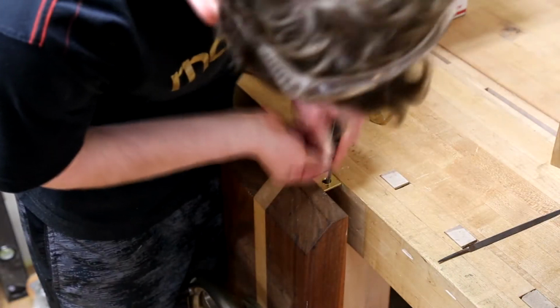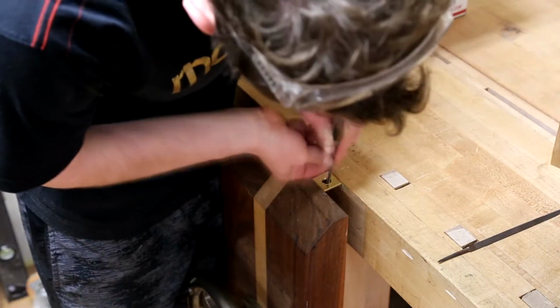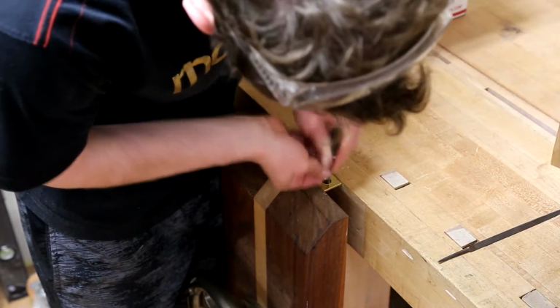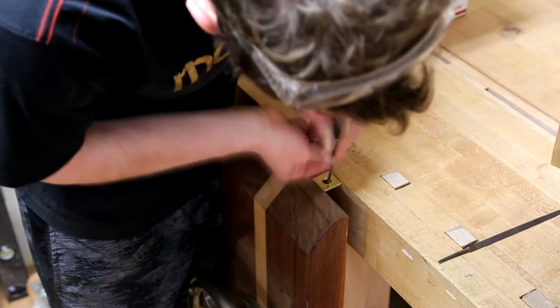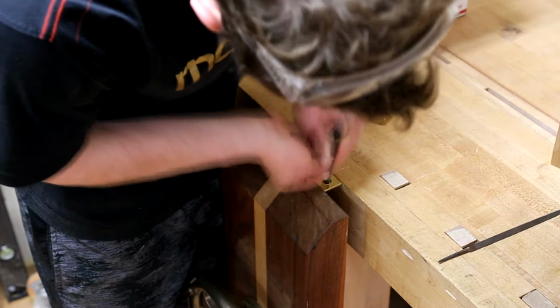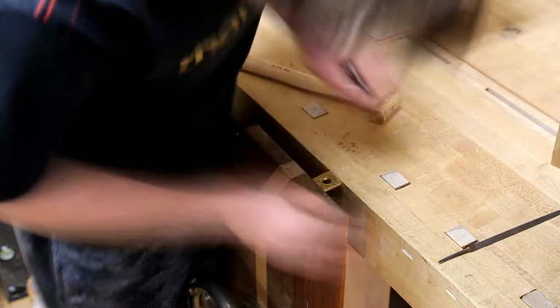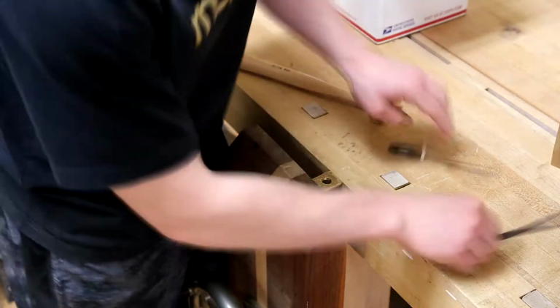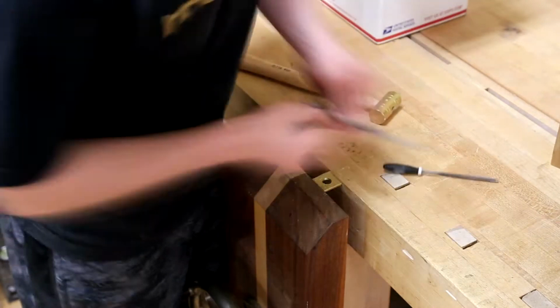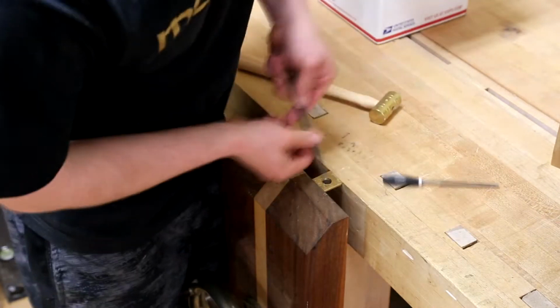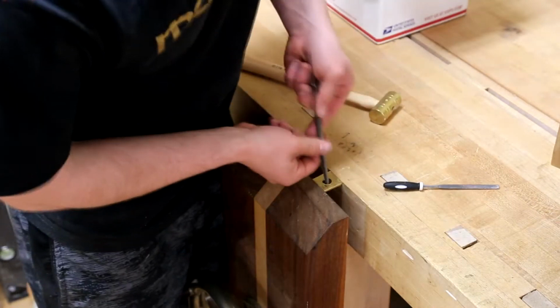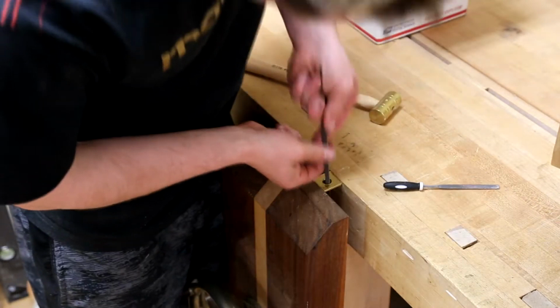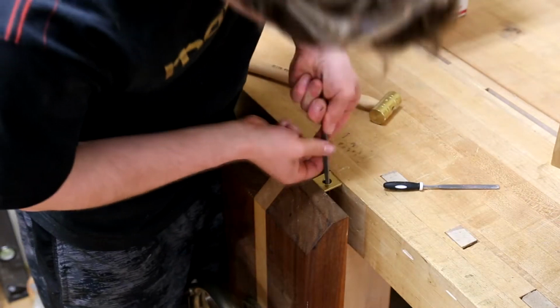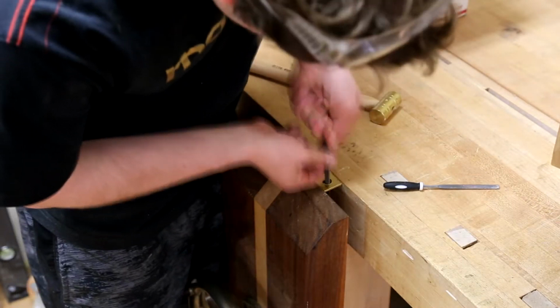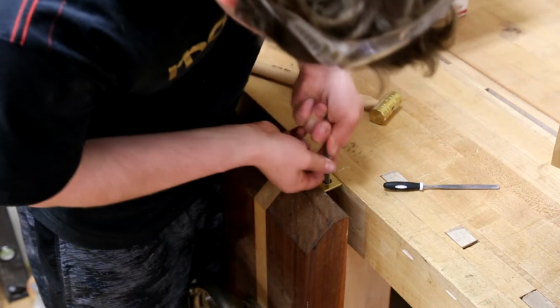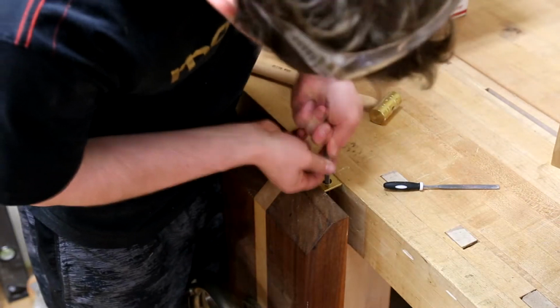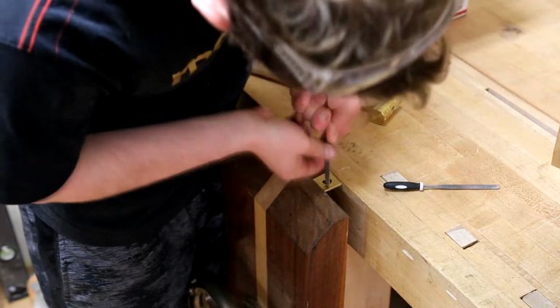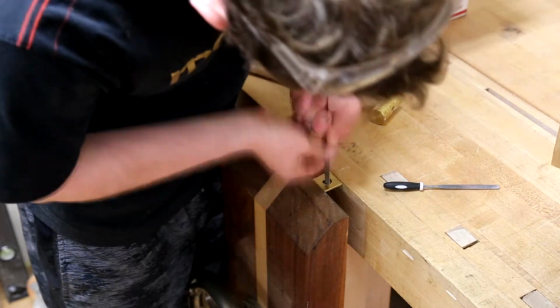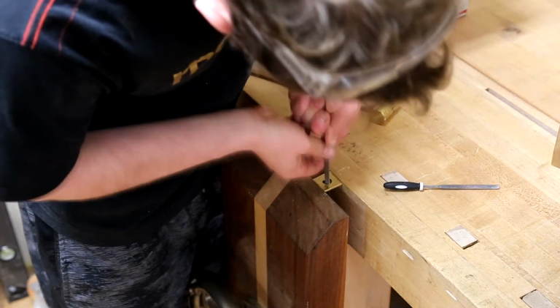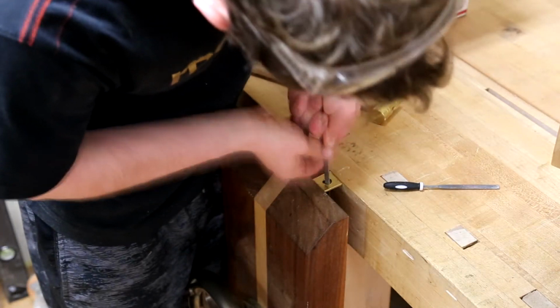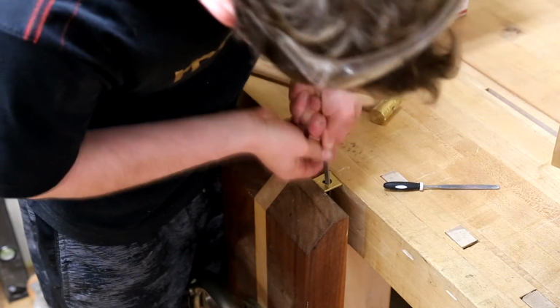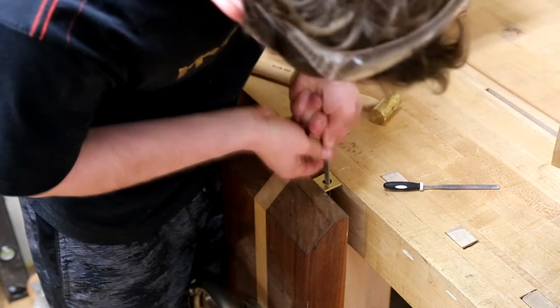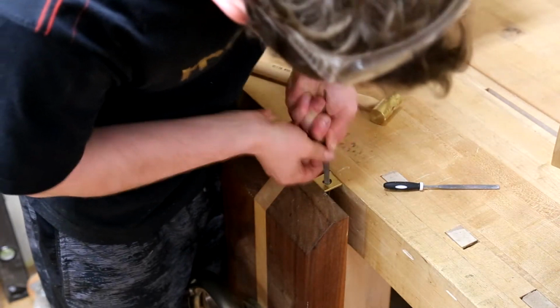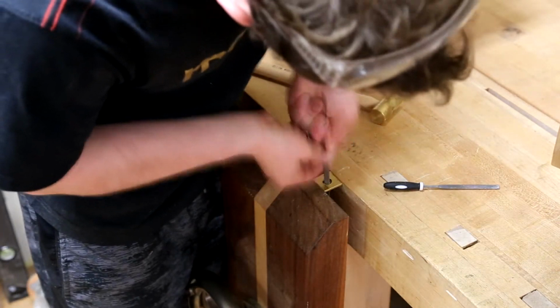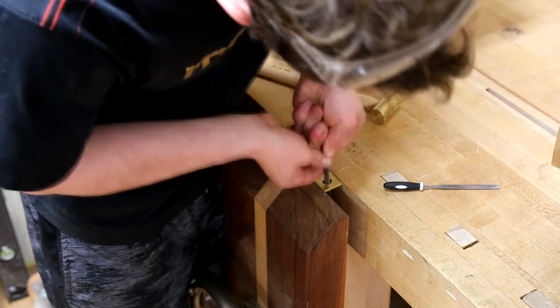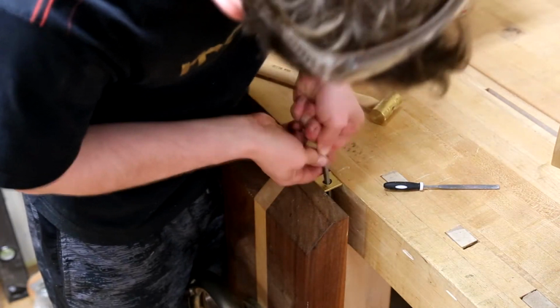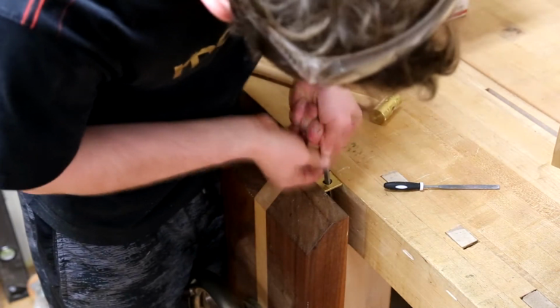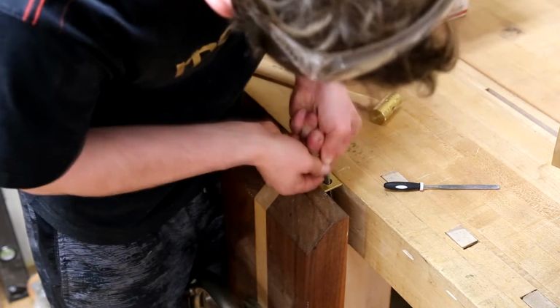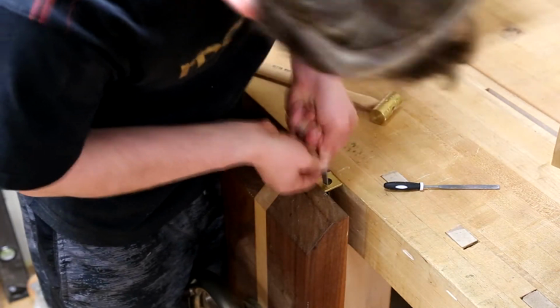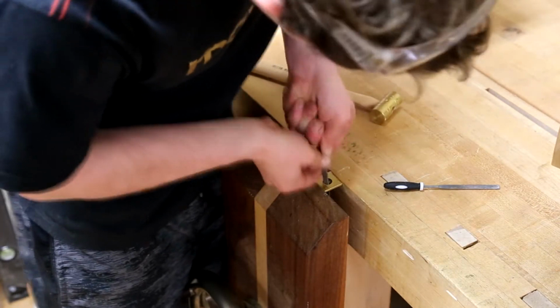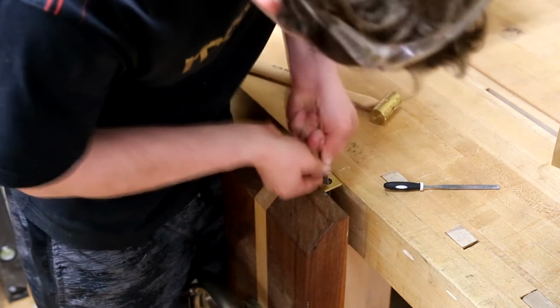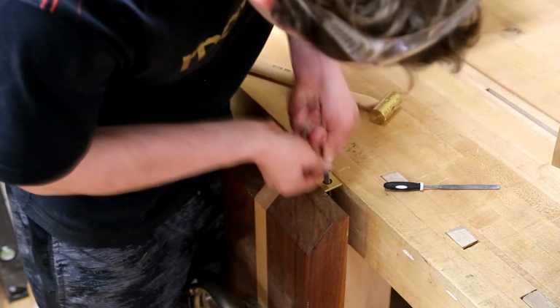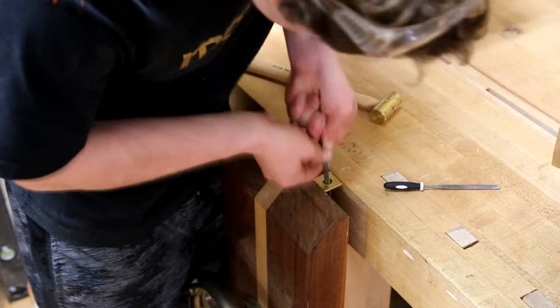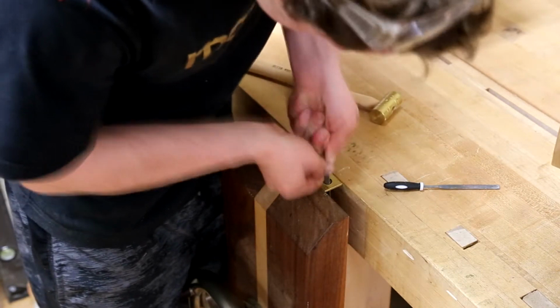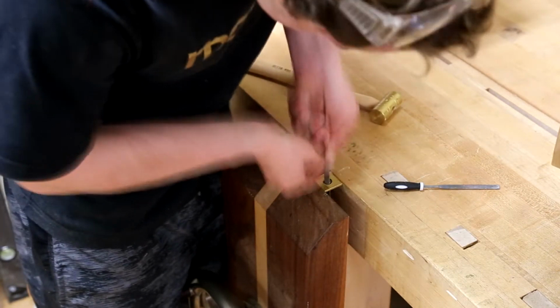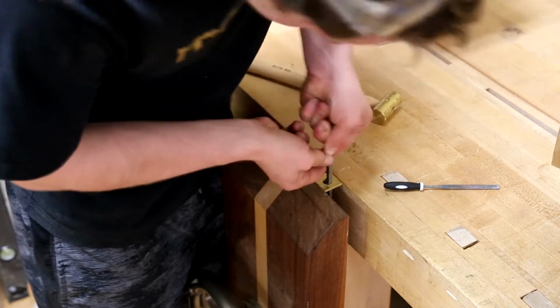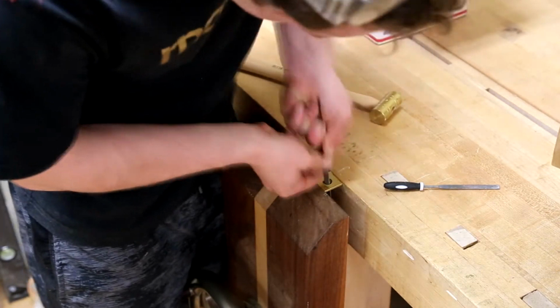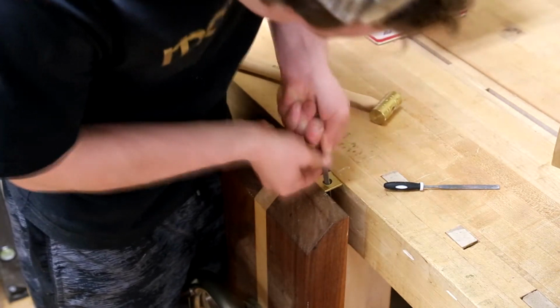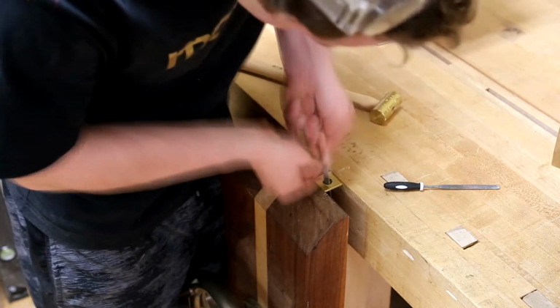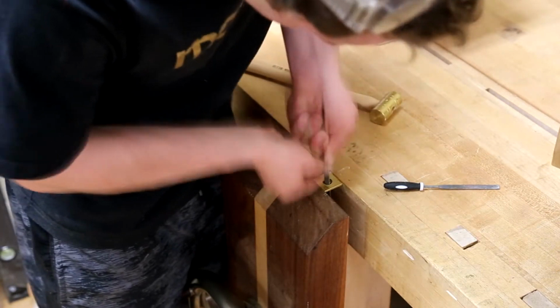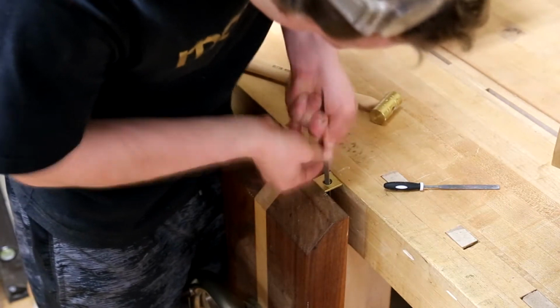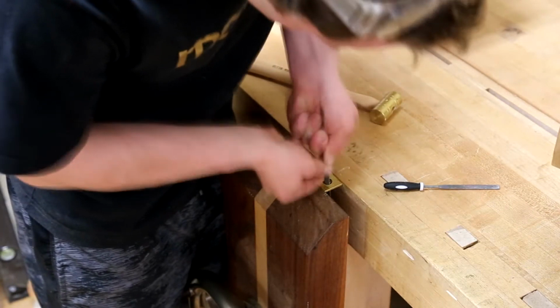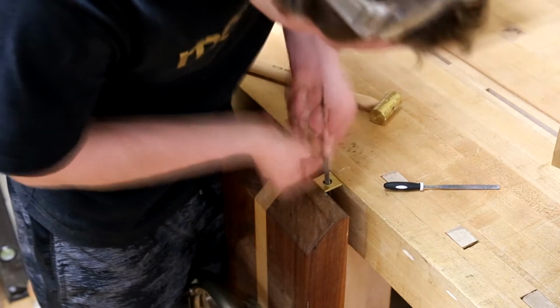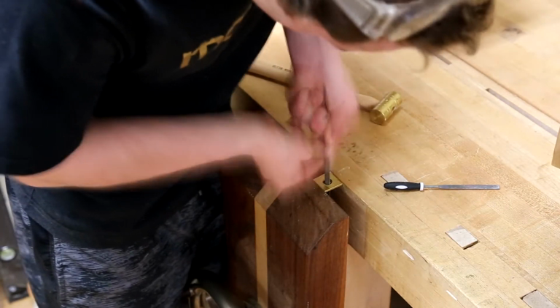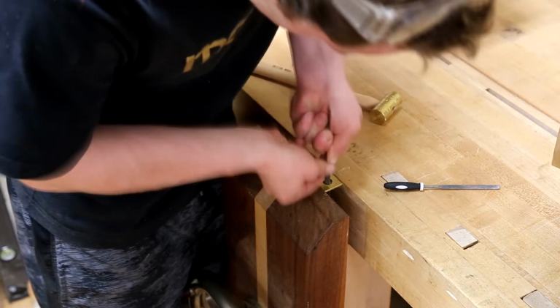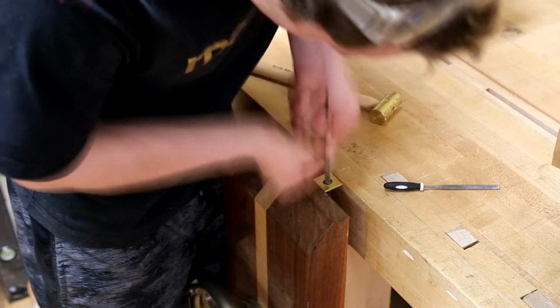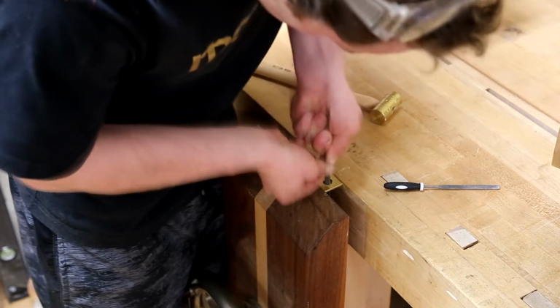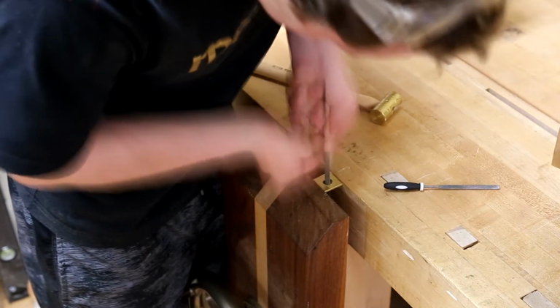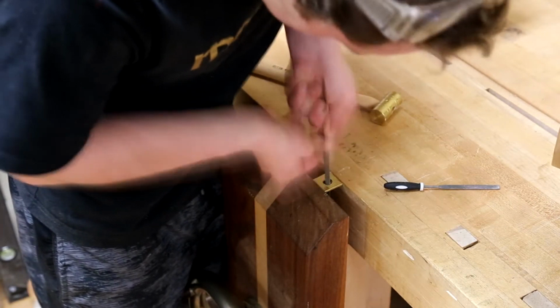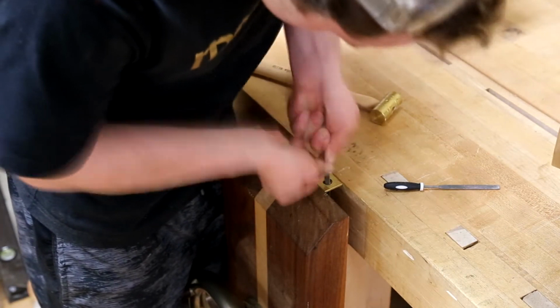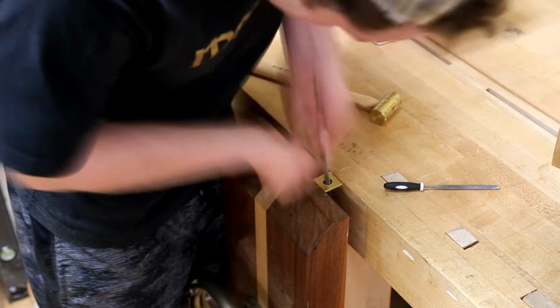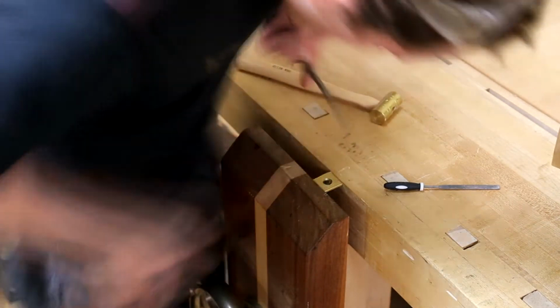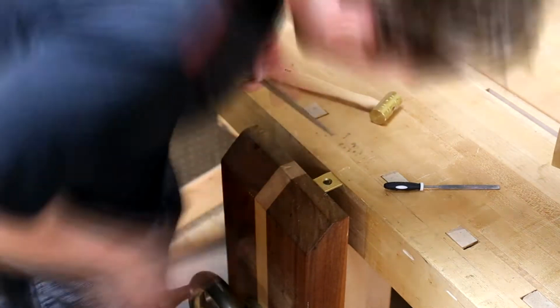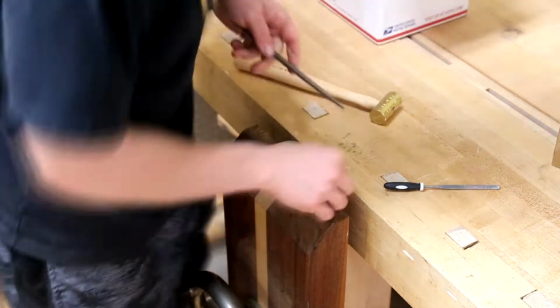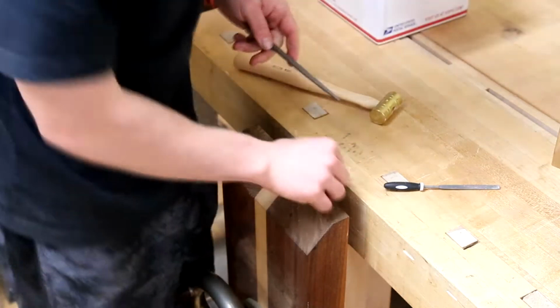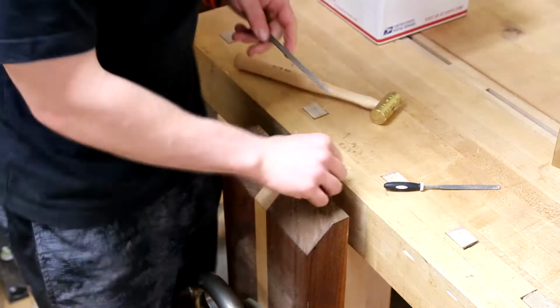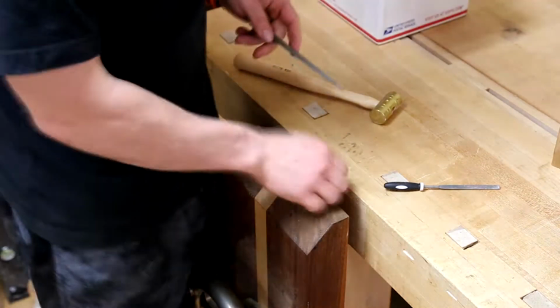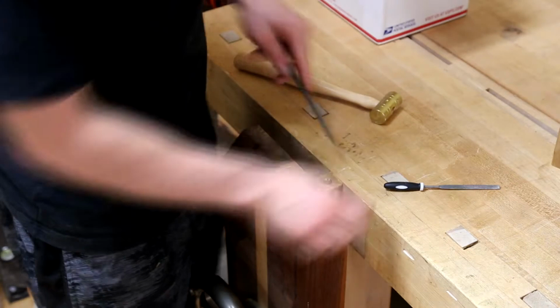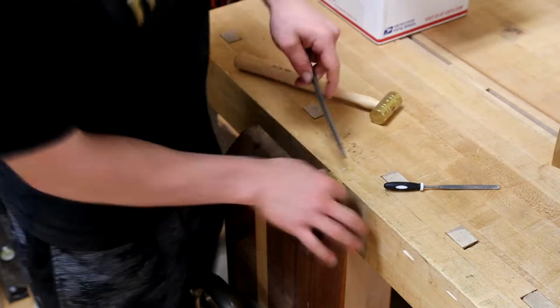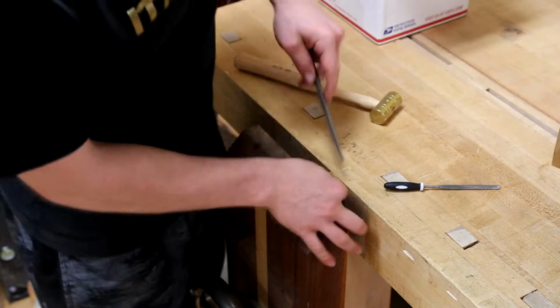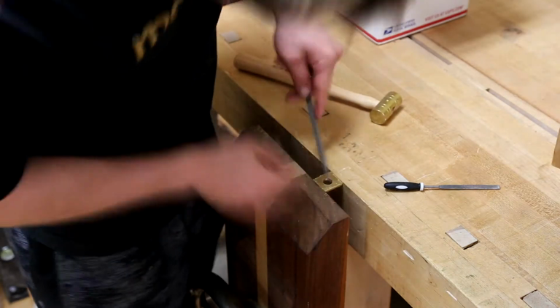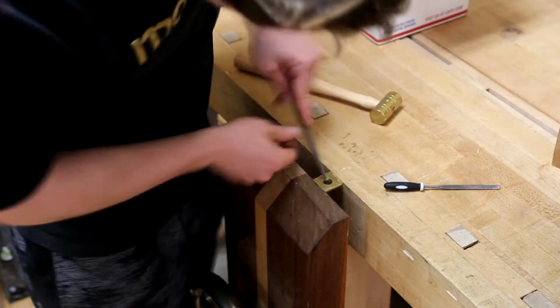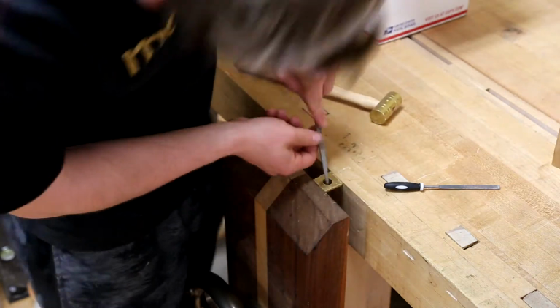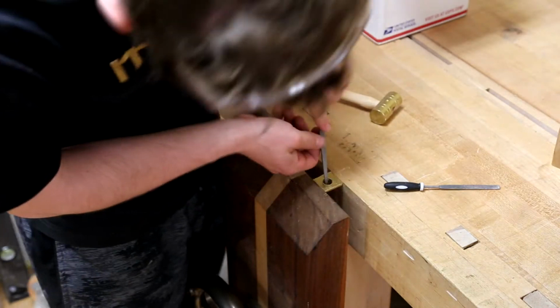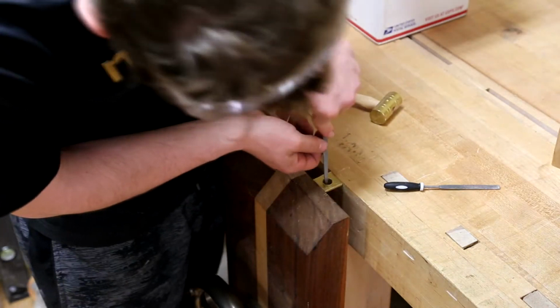Here I'm doing the same thing with the brass, except I'm going a little larger on this hole because it will not expand when the tang is heated up.